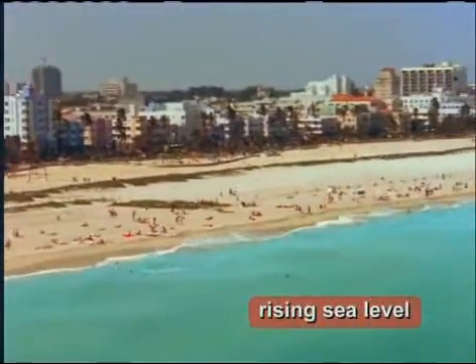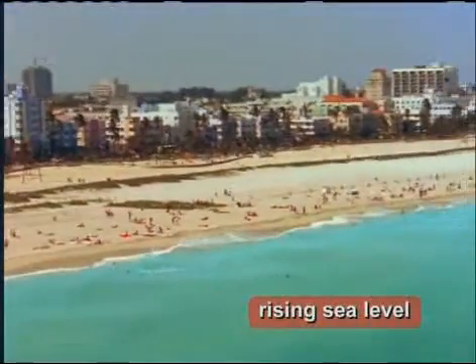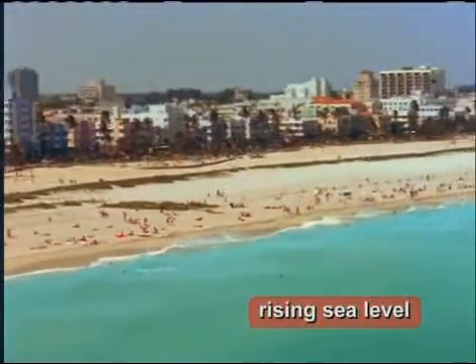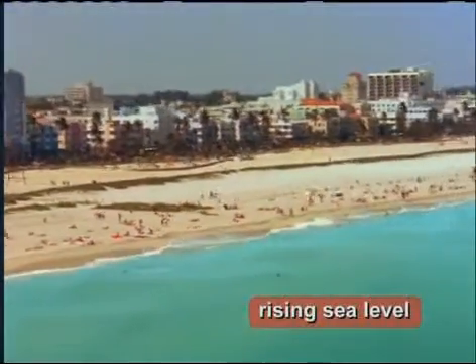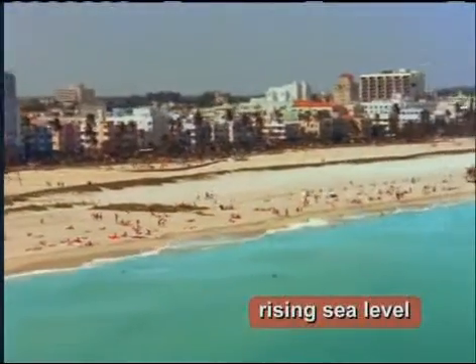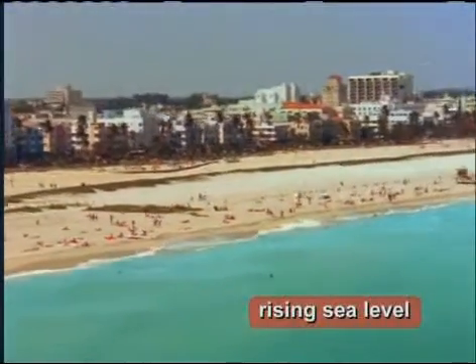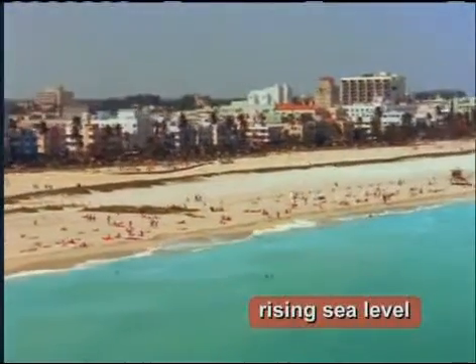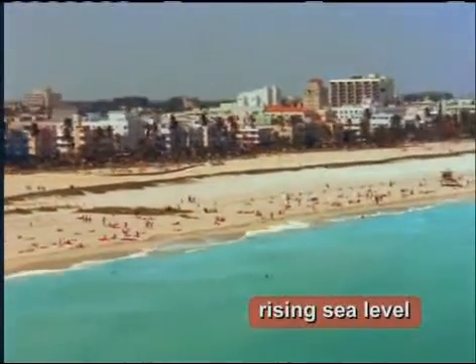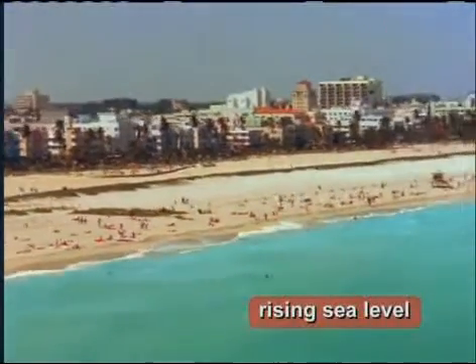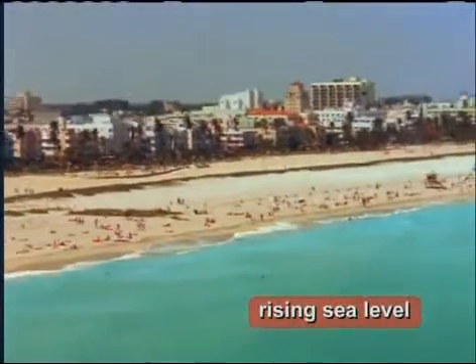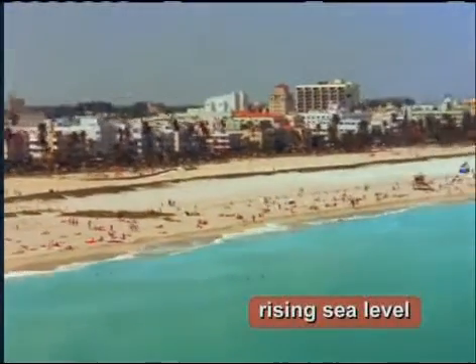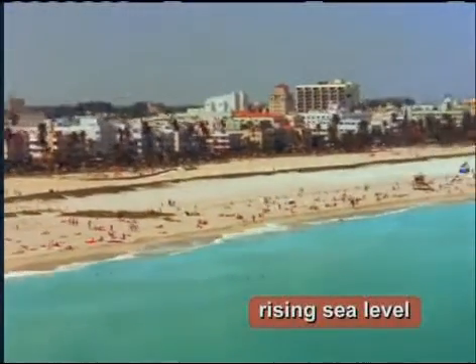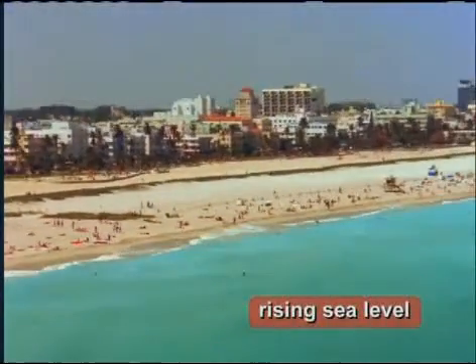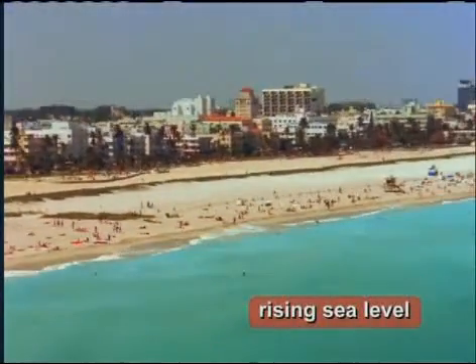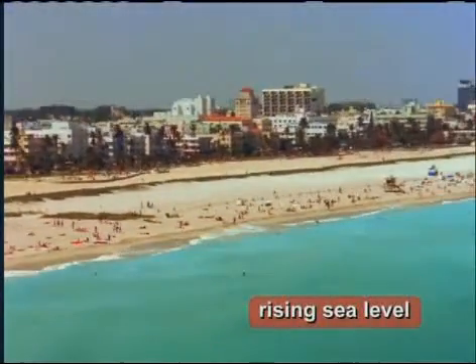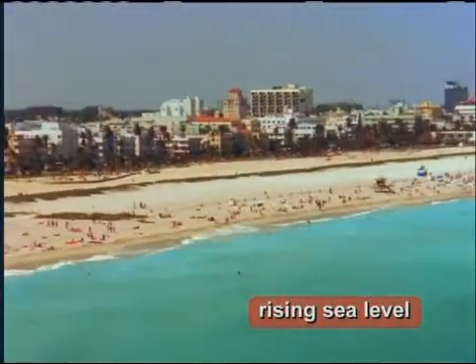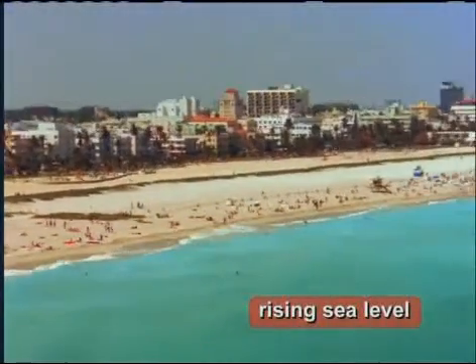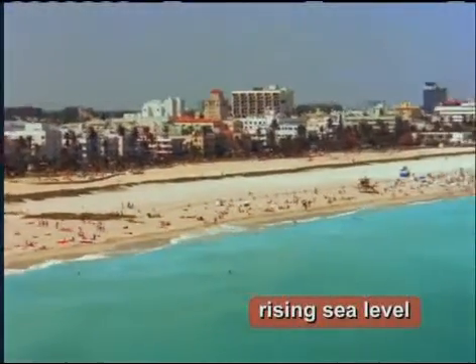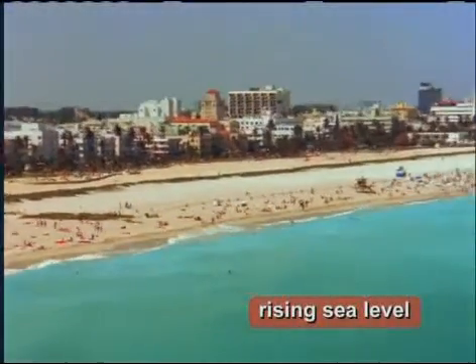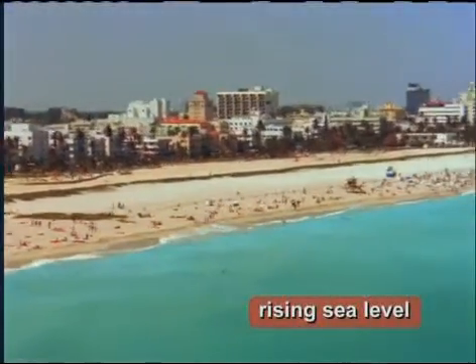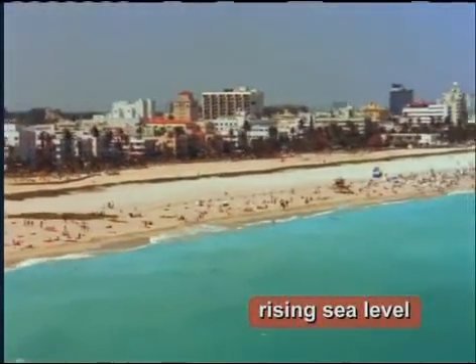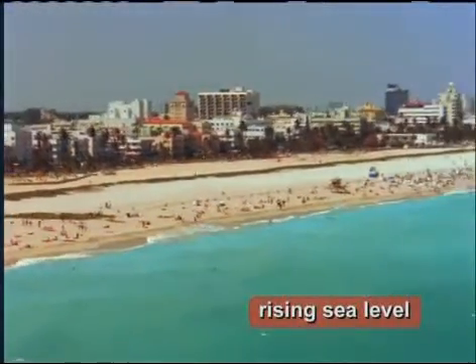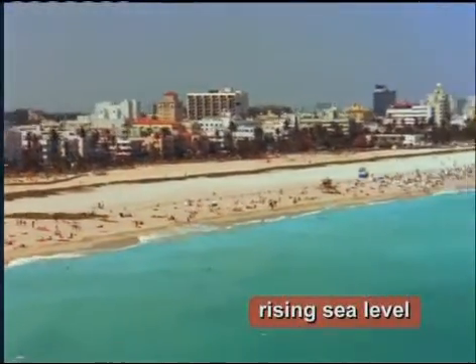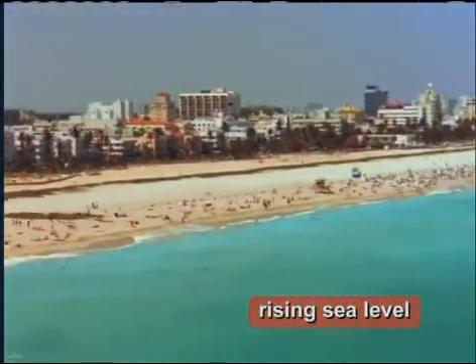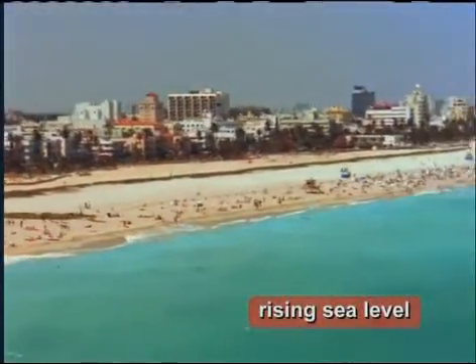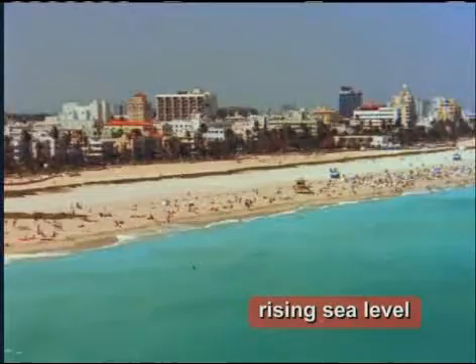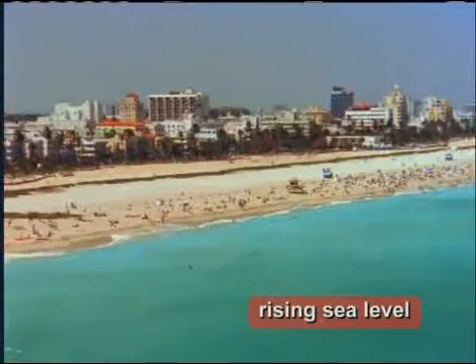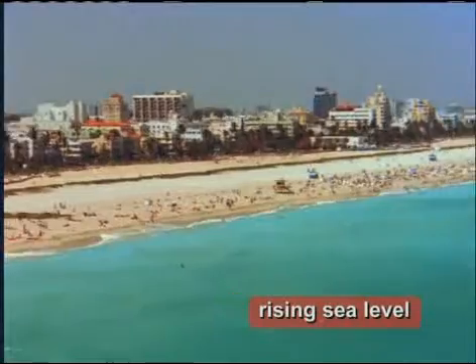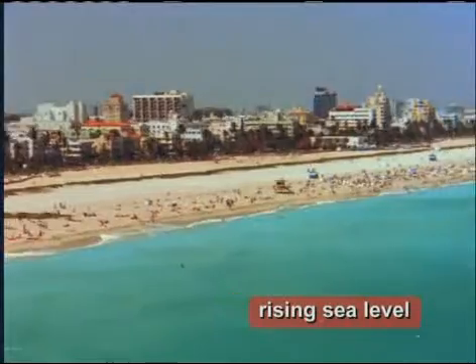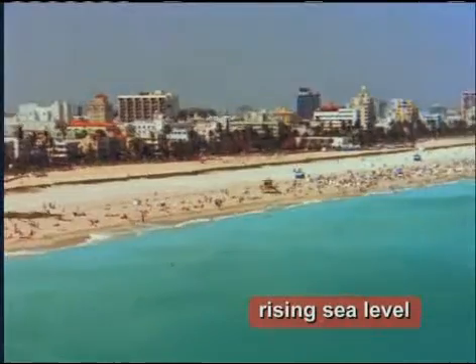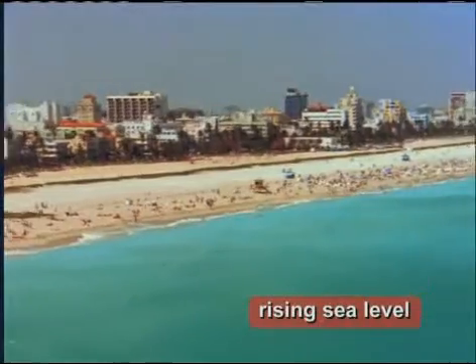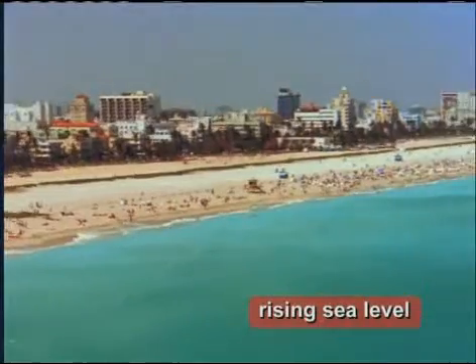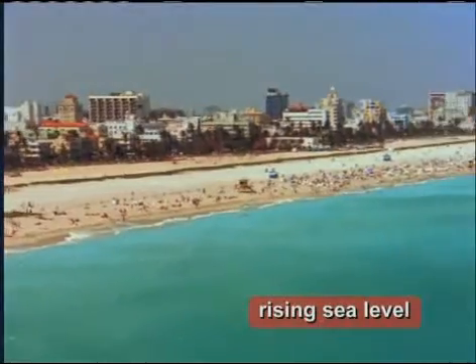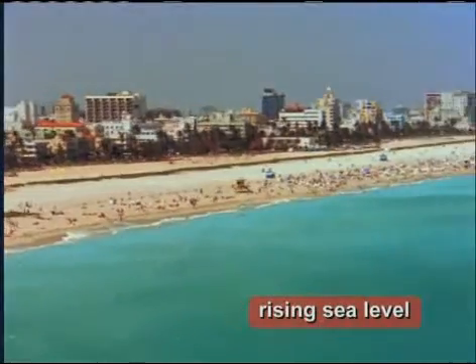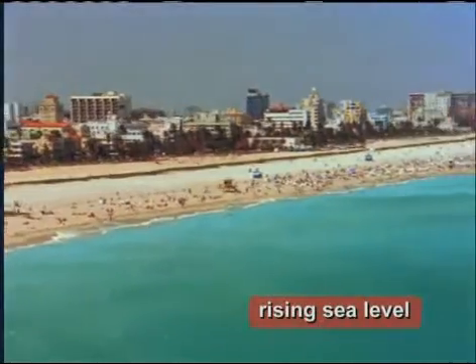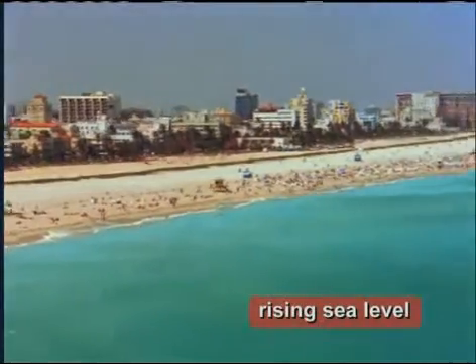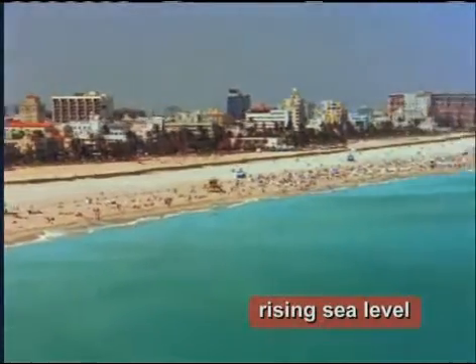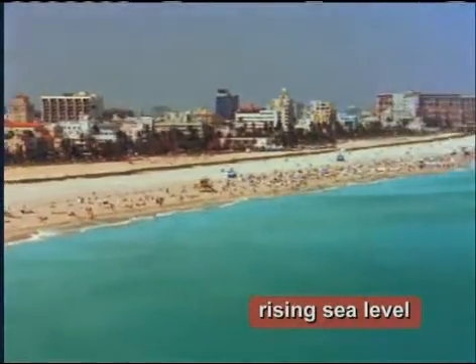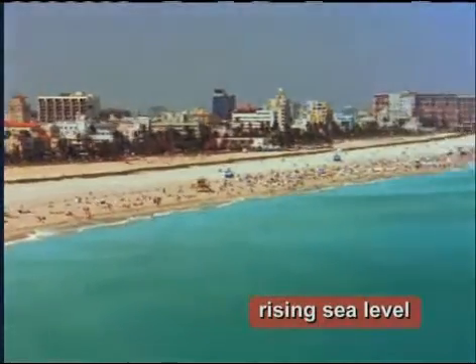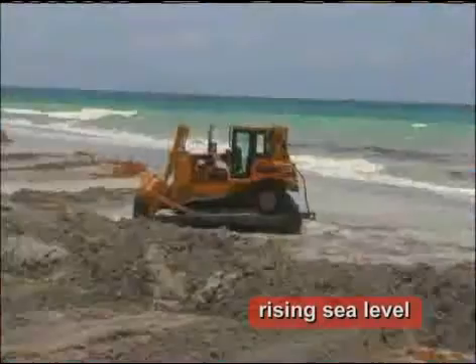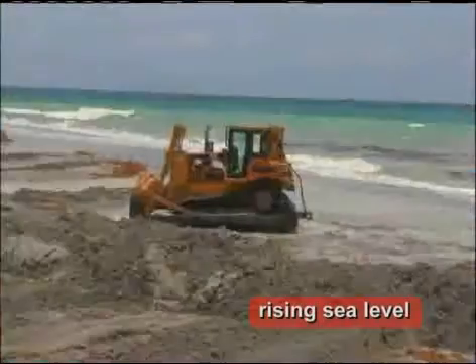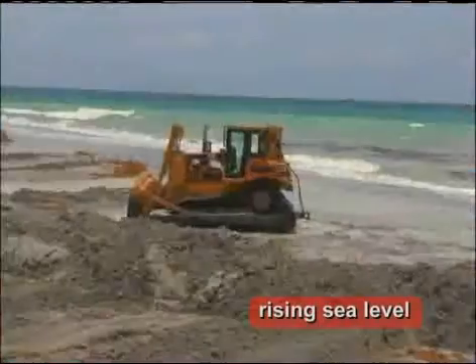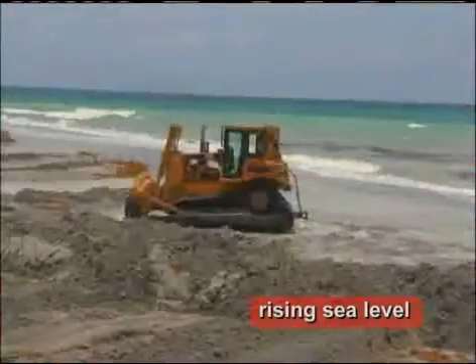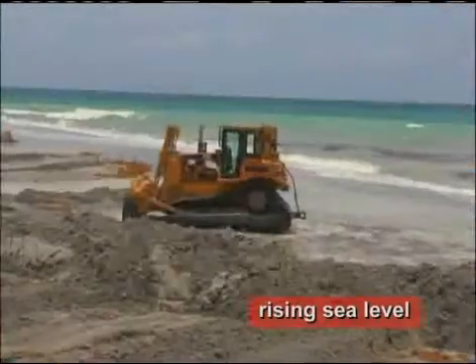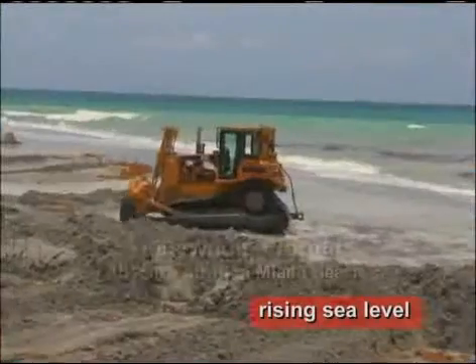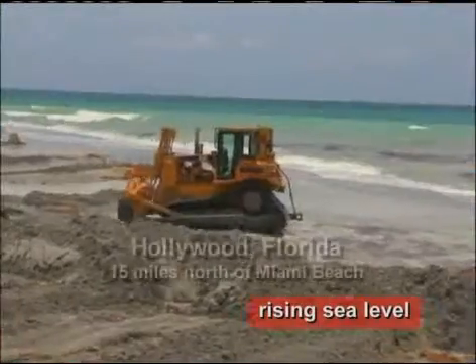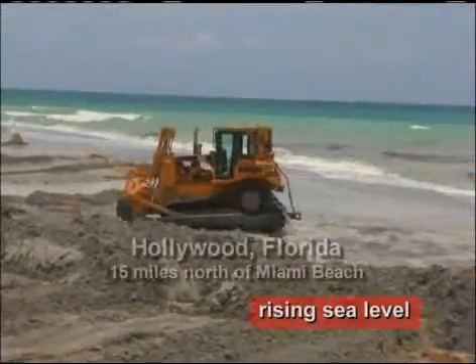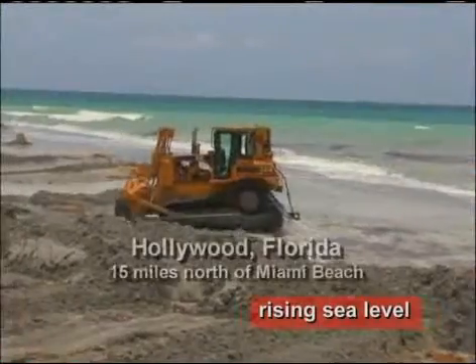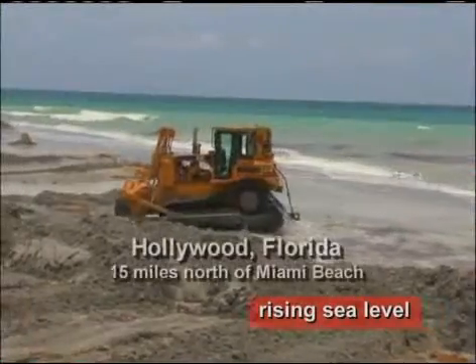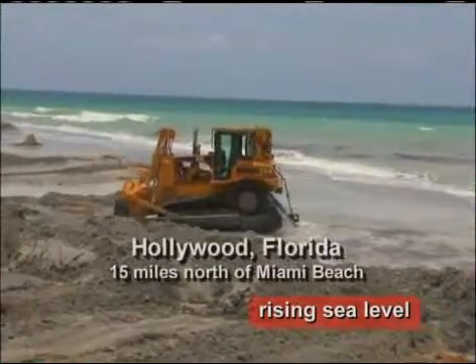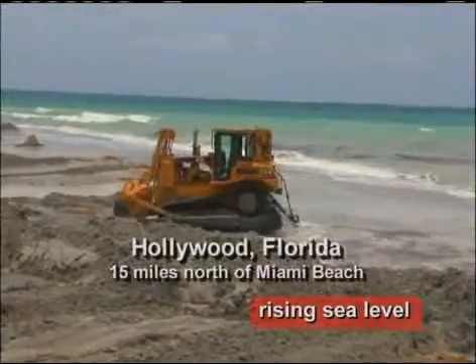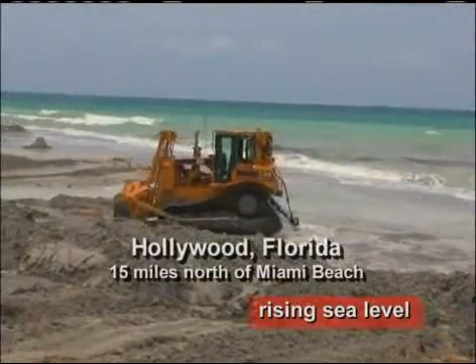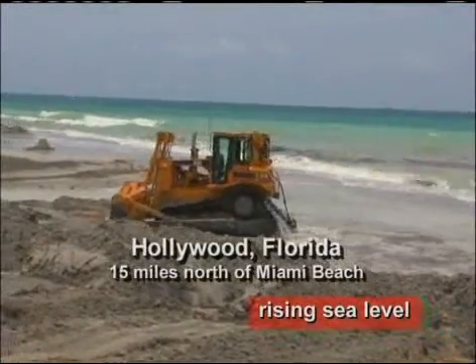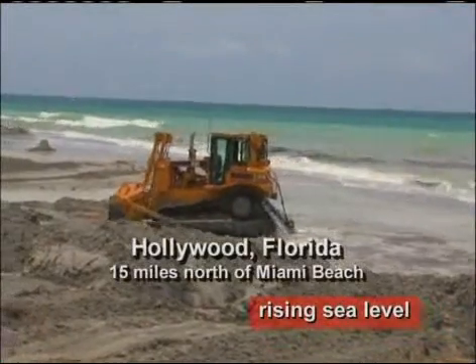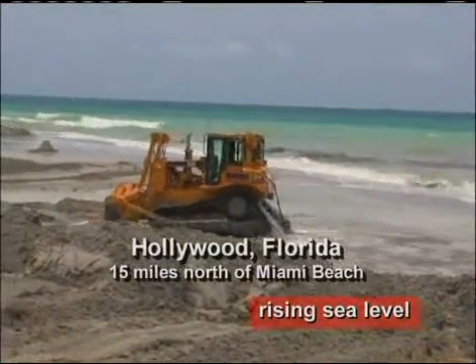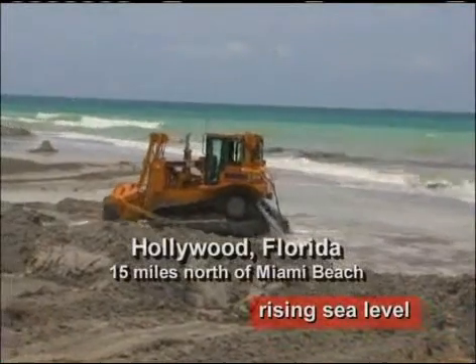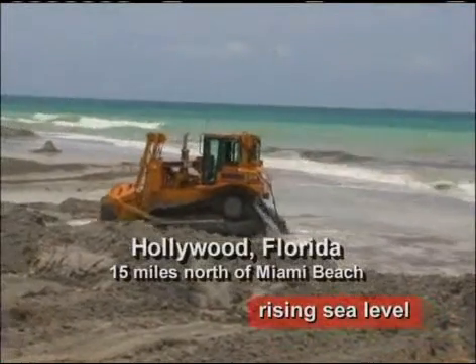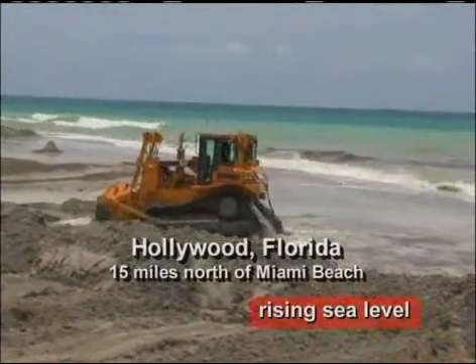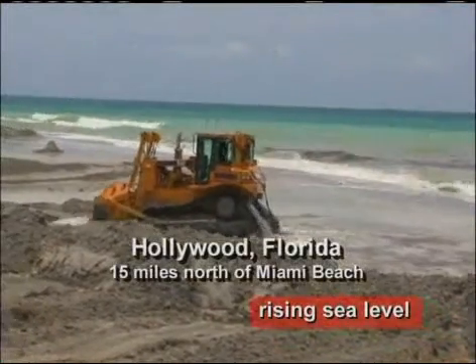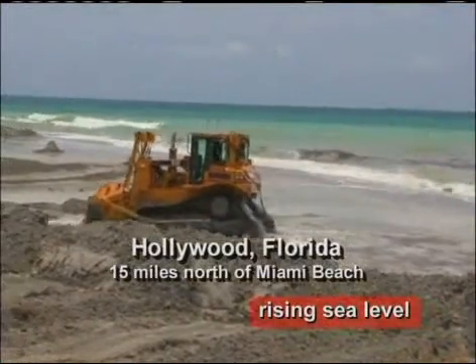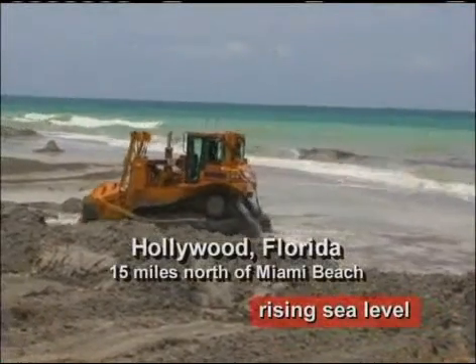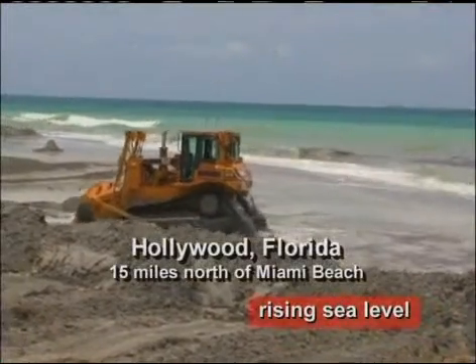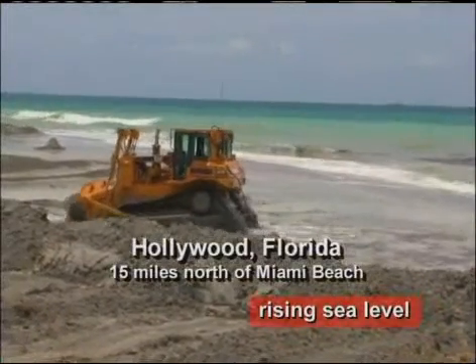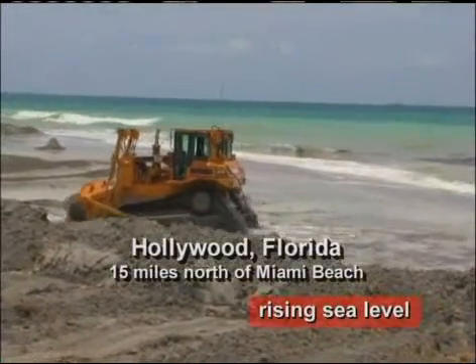Parts of the East Coast, parts of the West Coast and the Gulf Coast — much of Florida, for example.